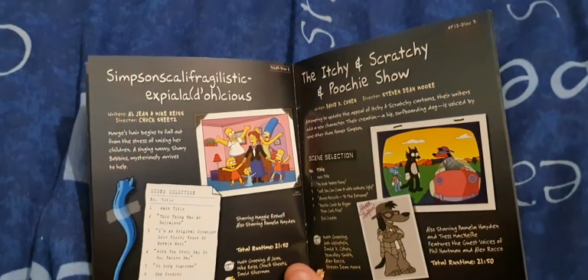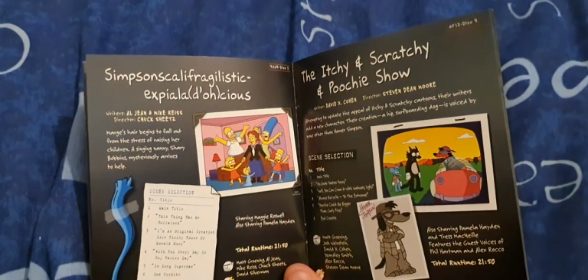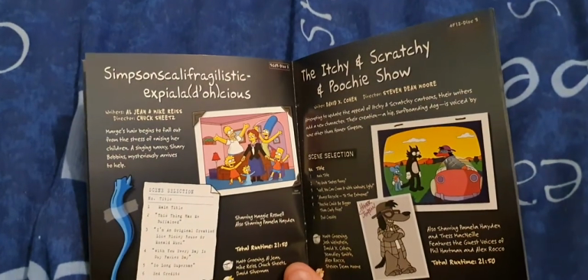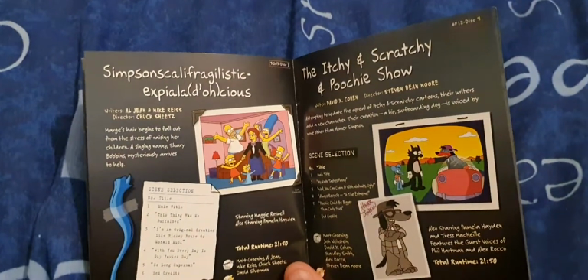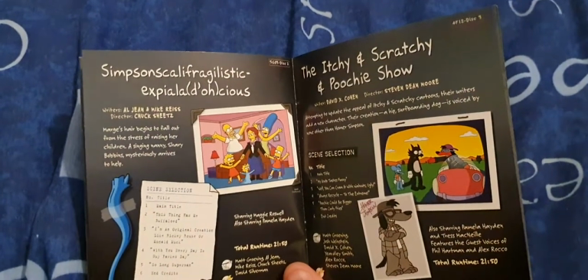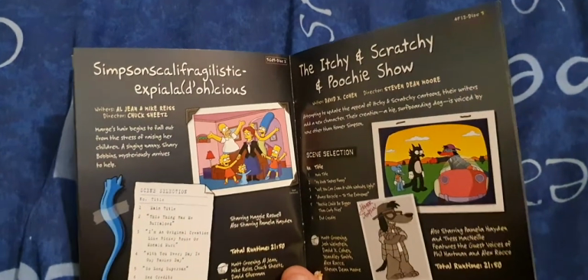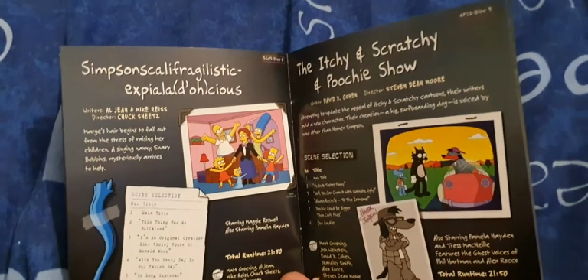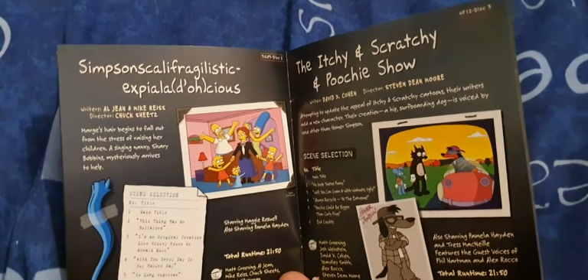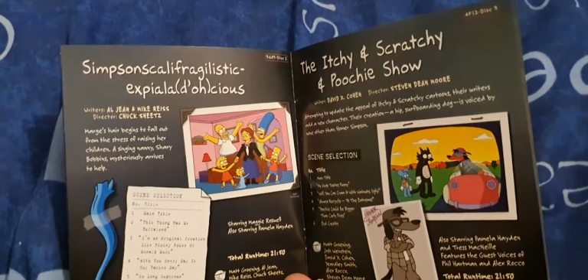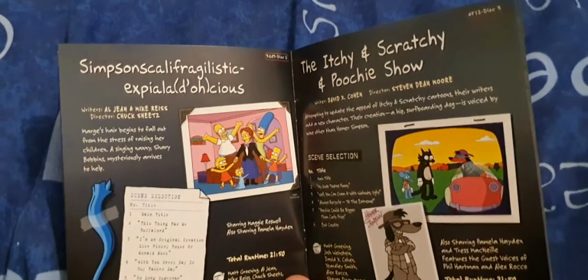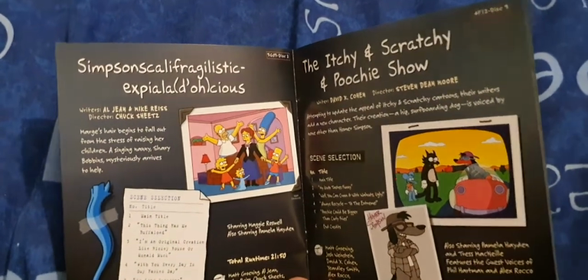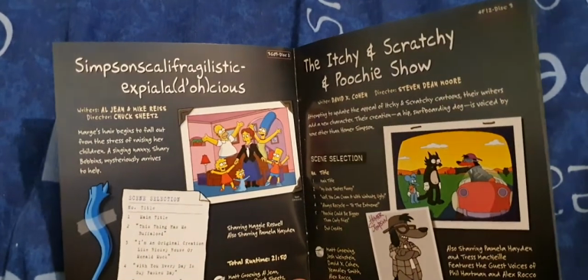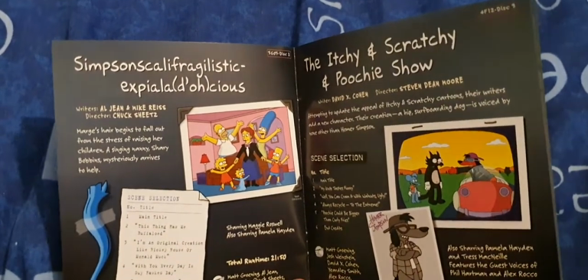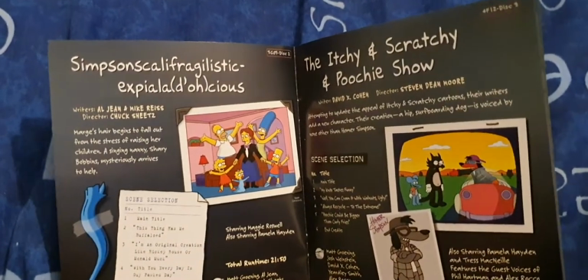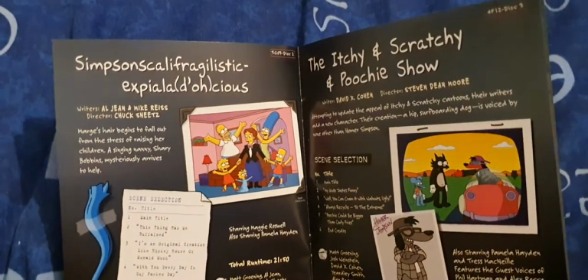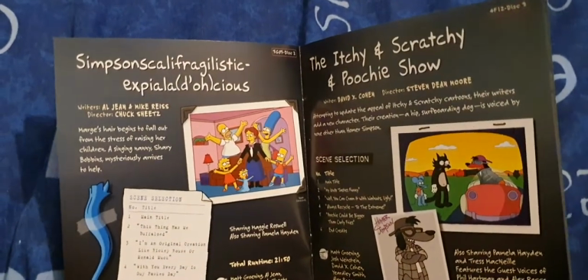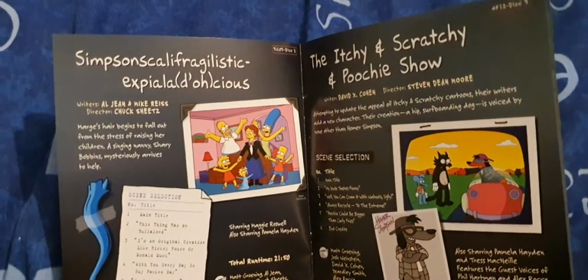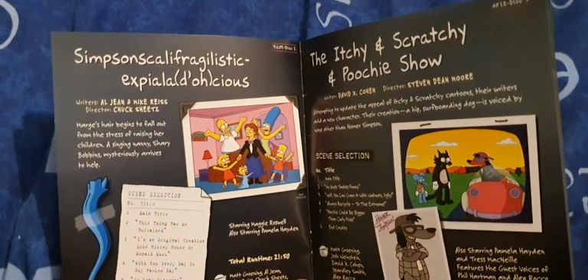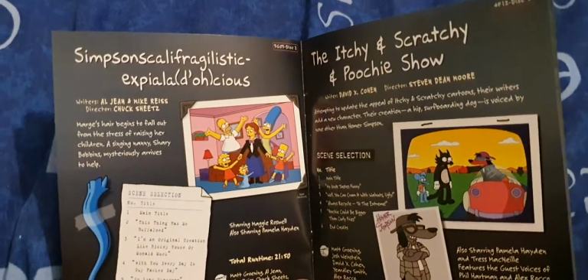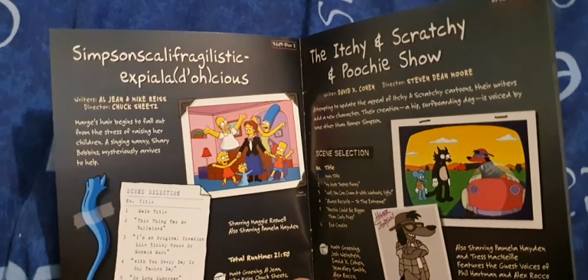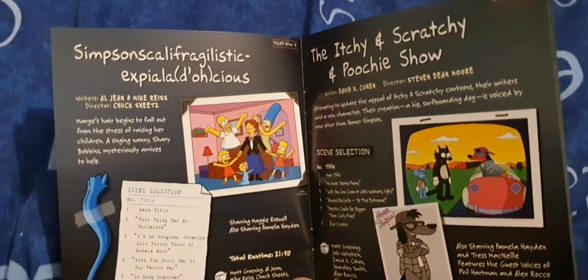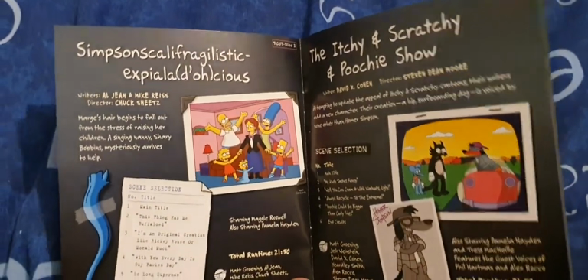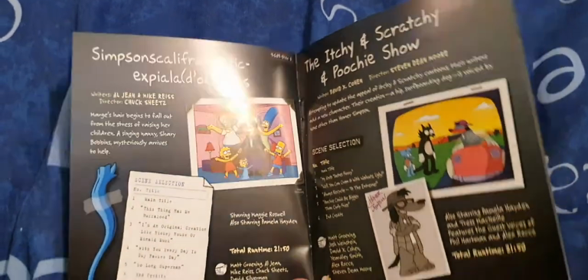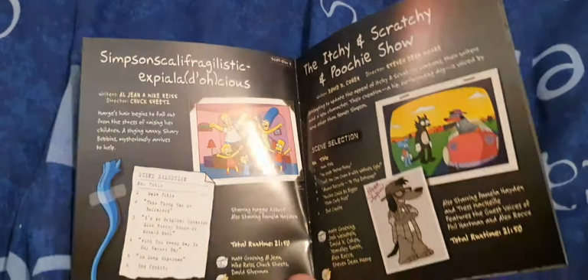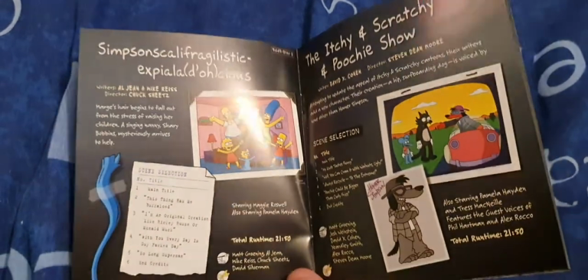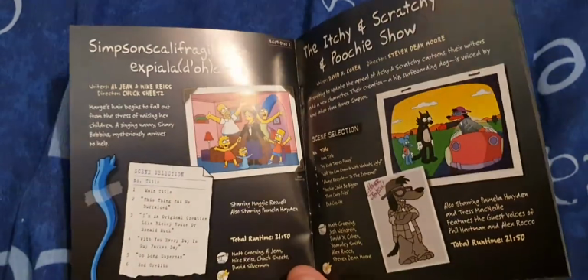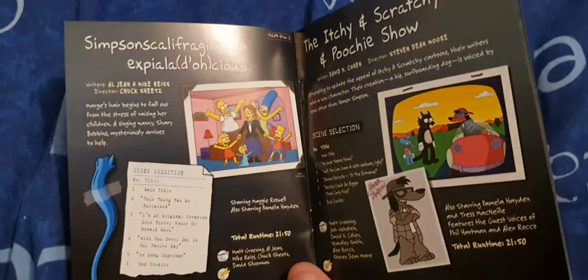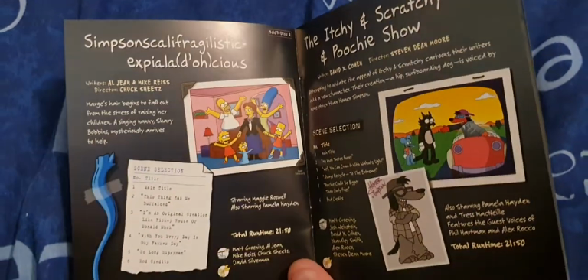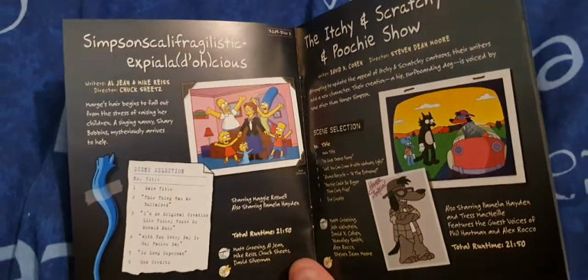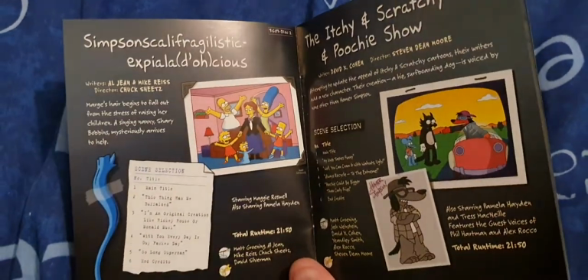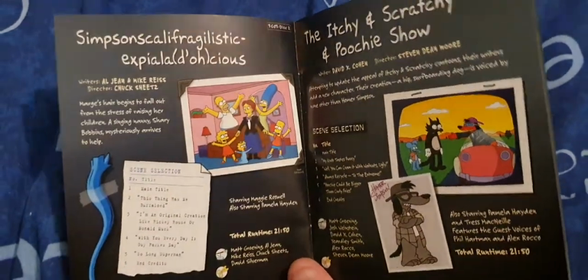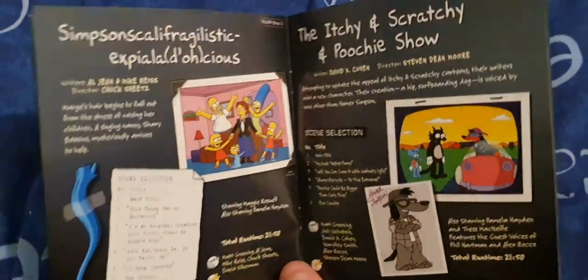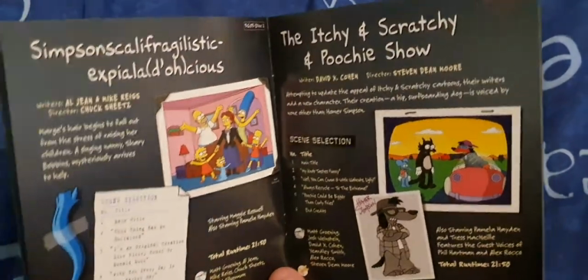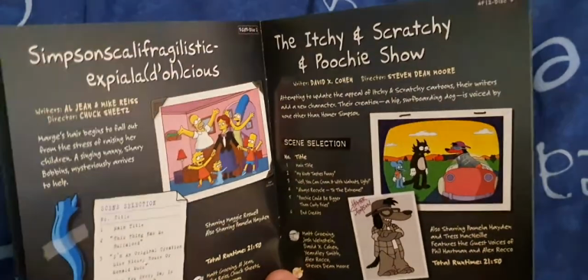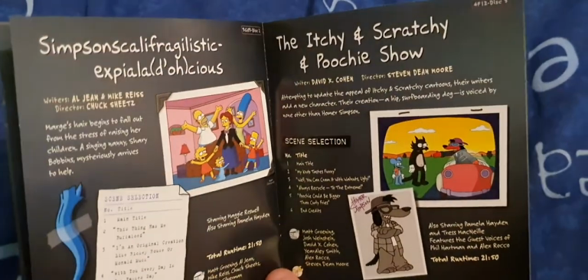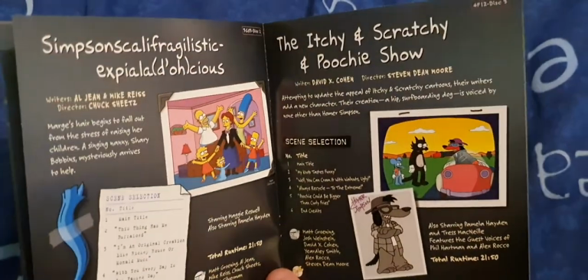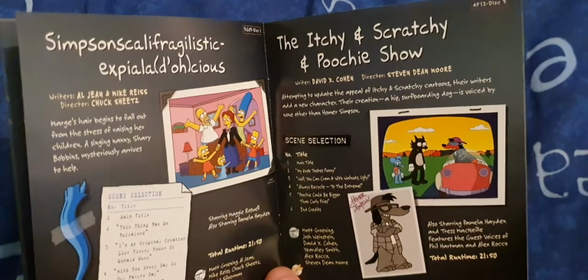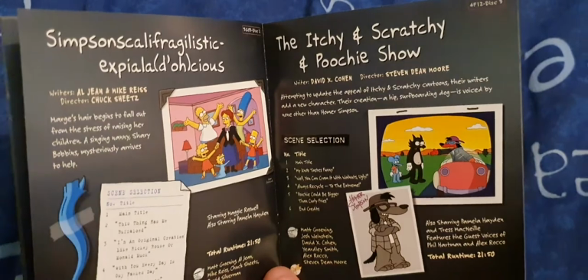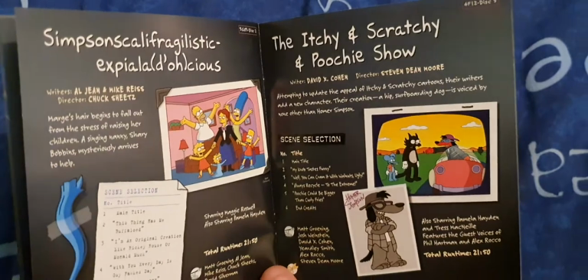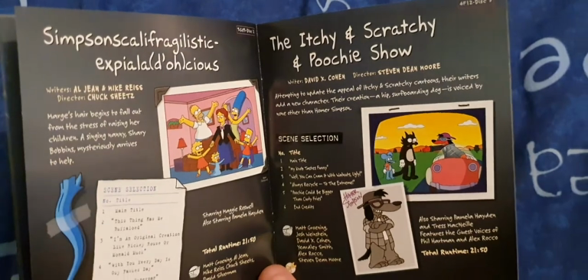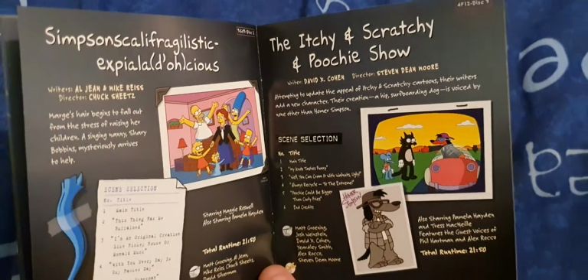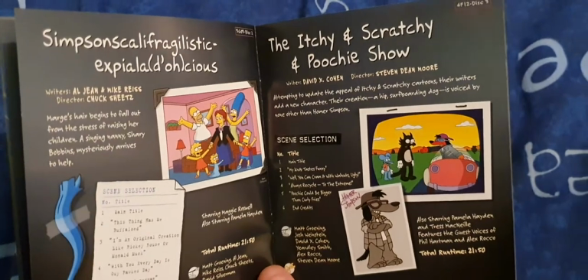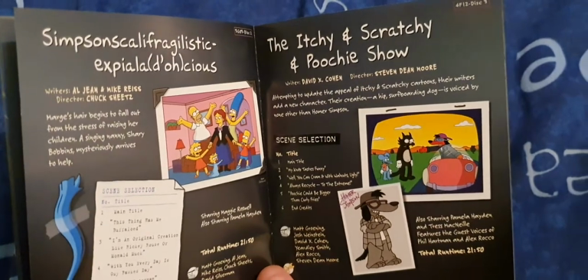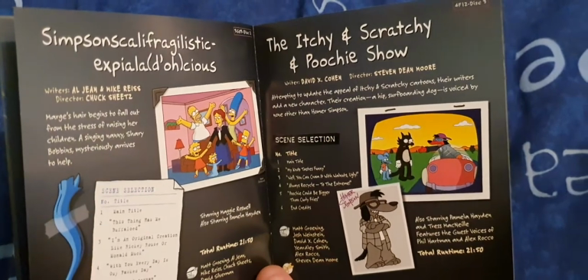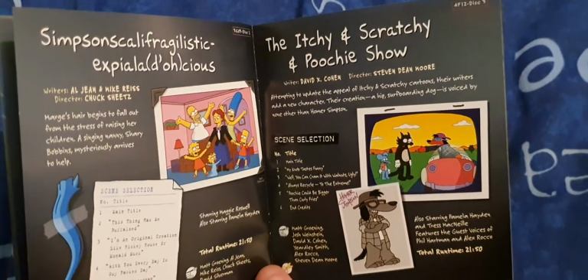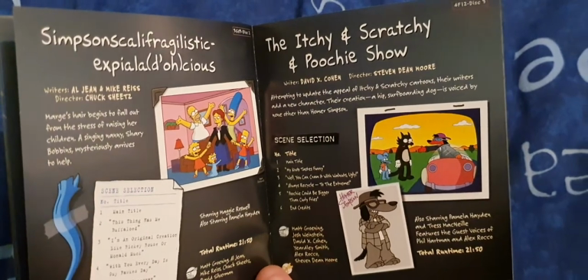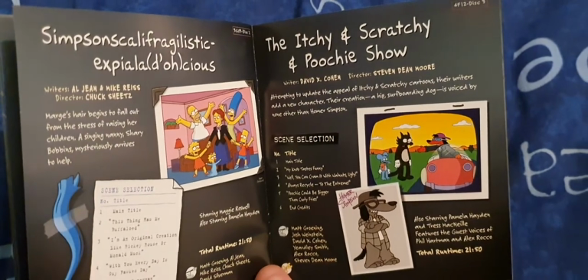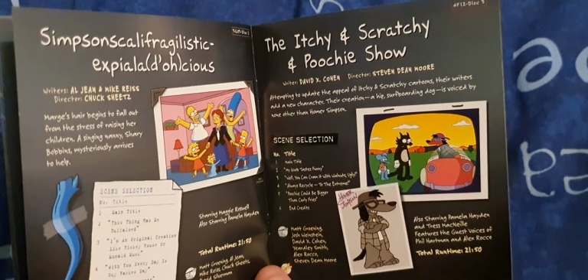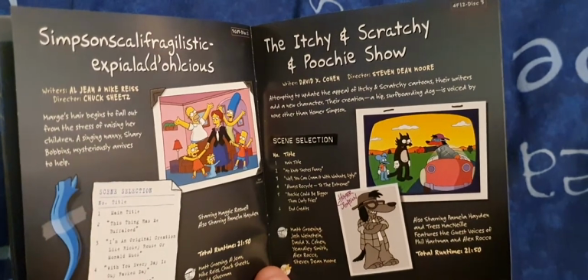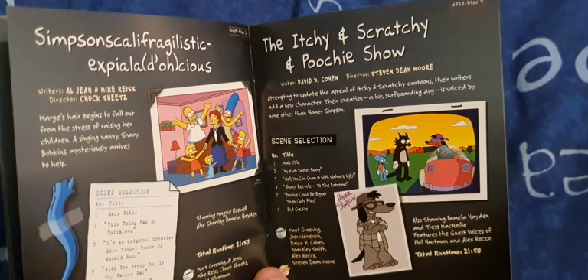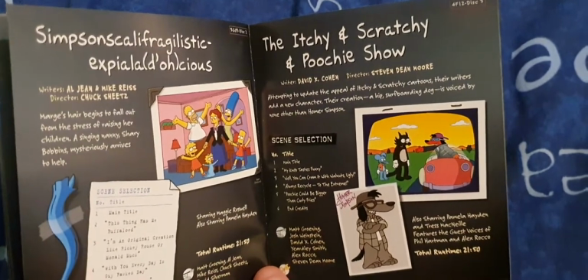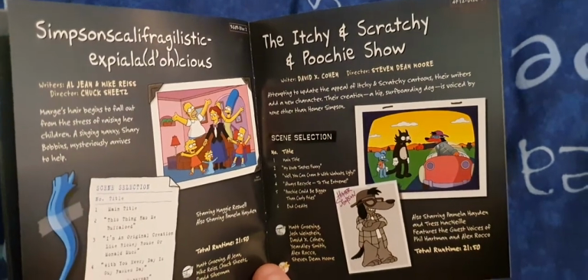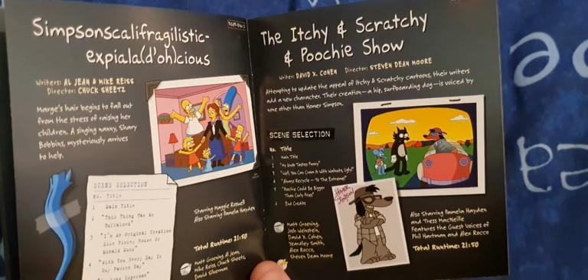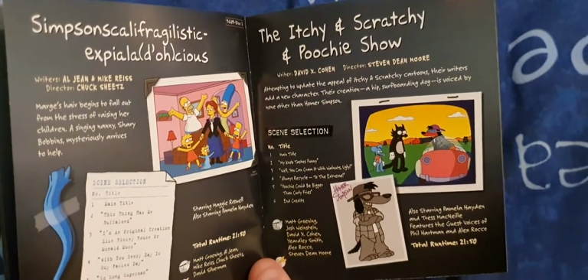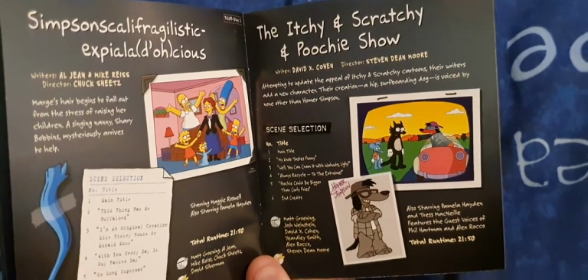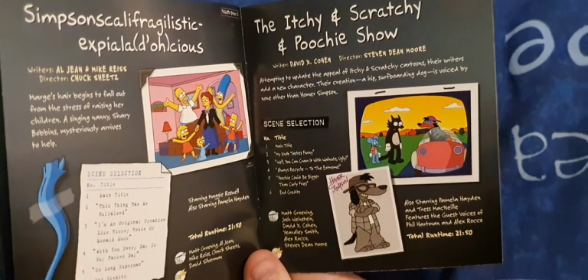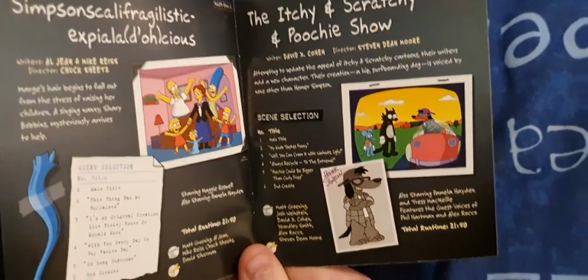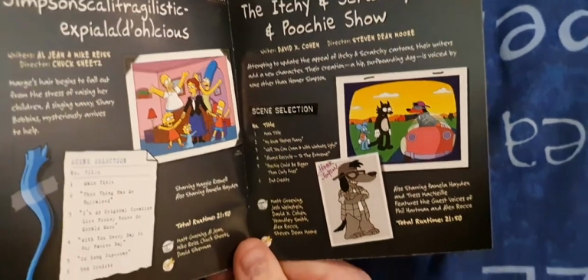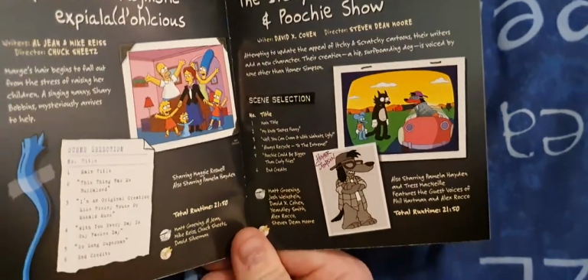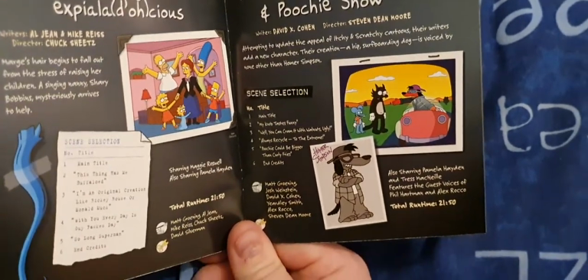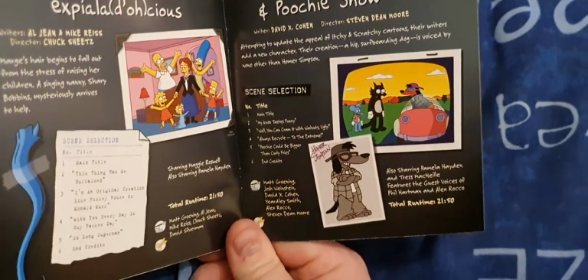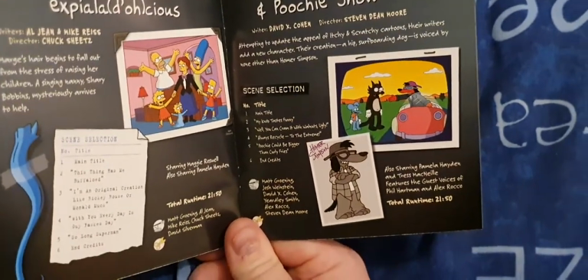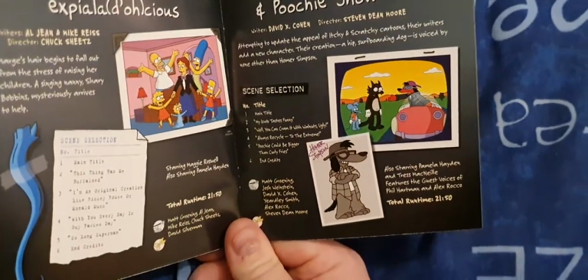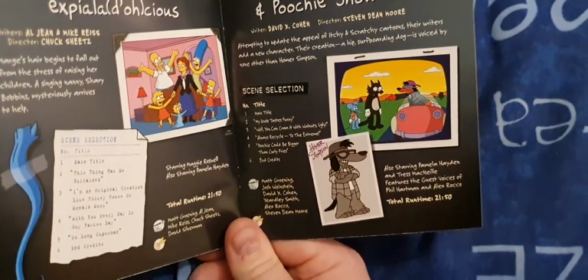There's also what looks like a Mary Poppins episode, and the Itchy, Scratchy and Poochie Show.